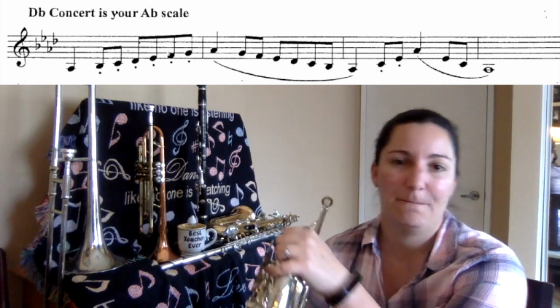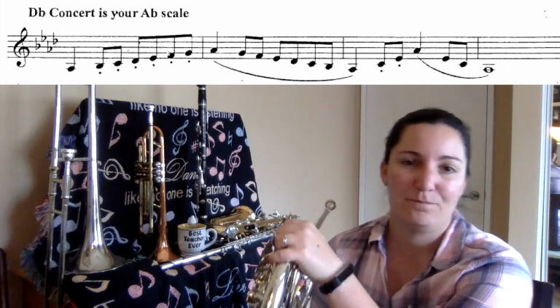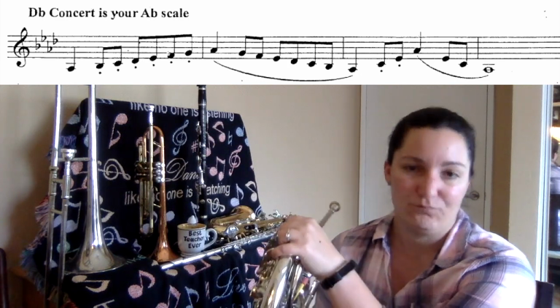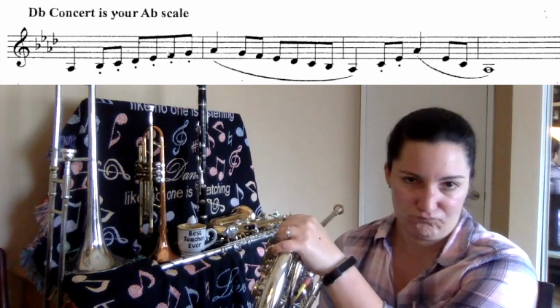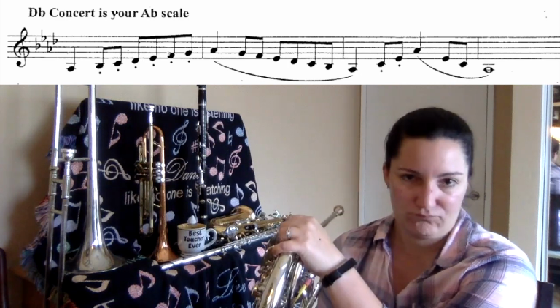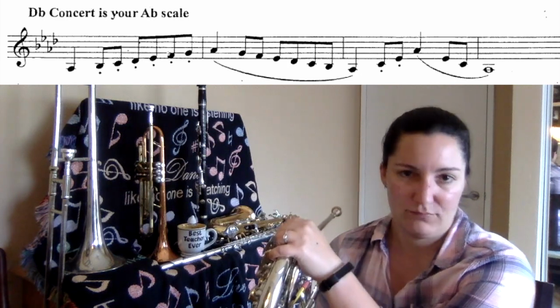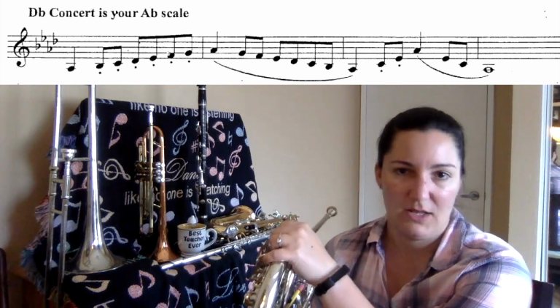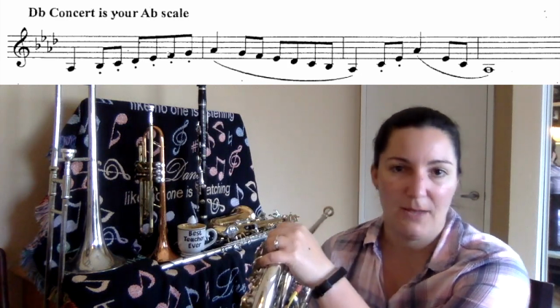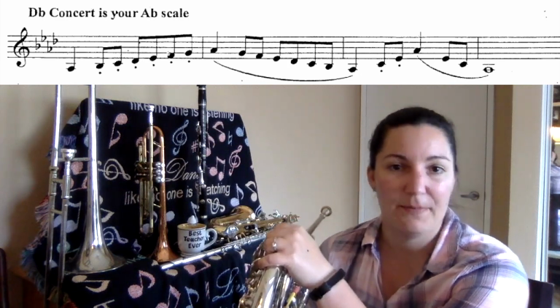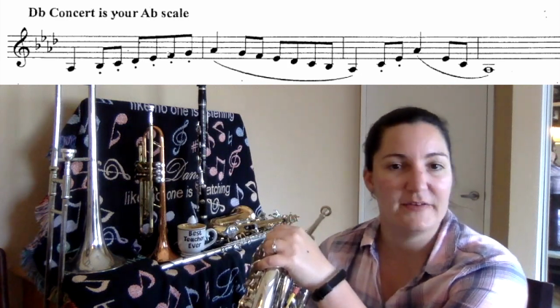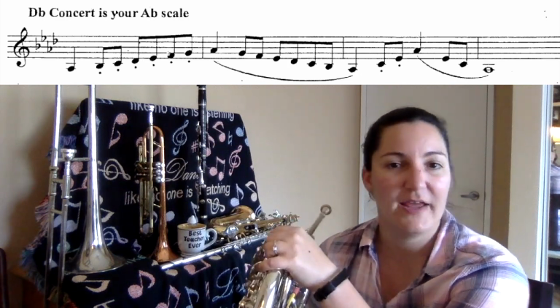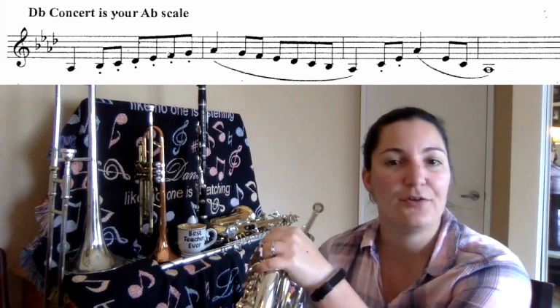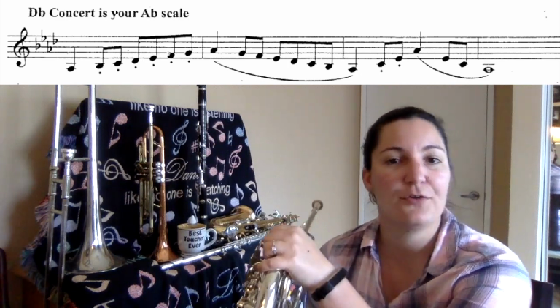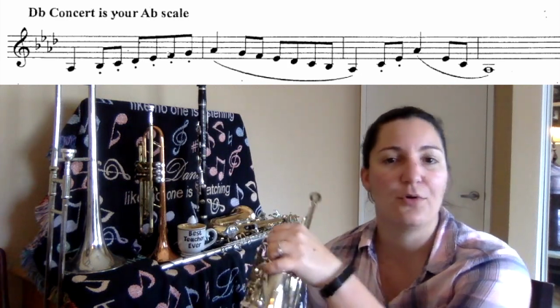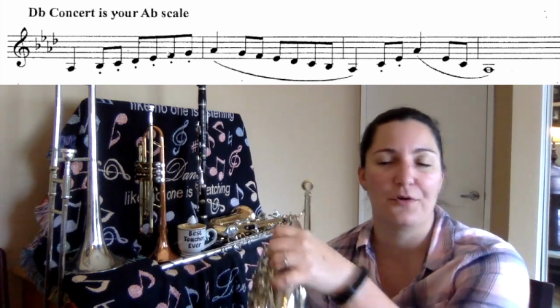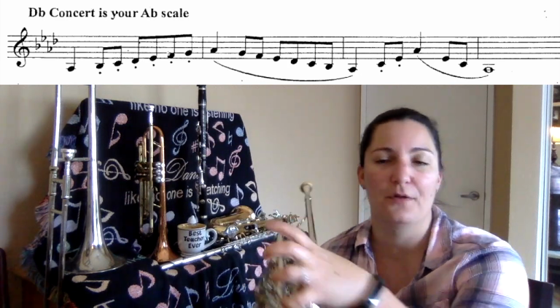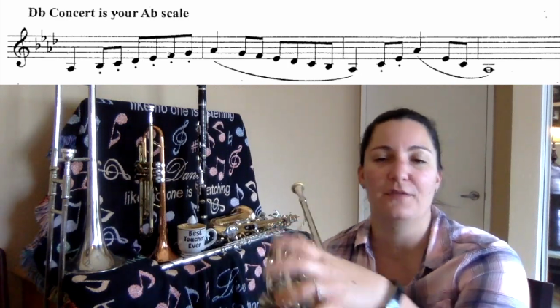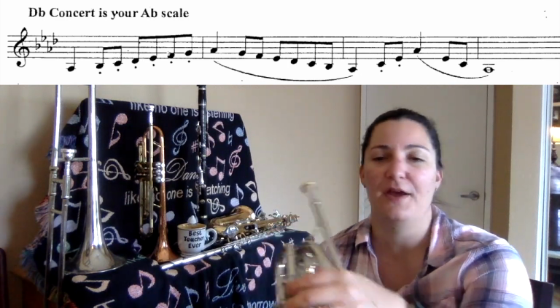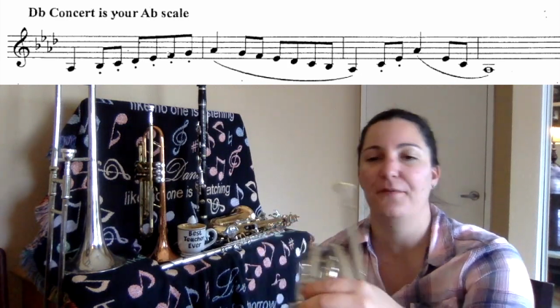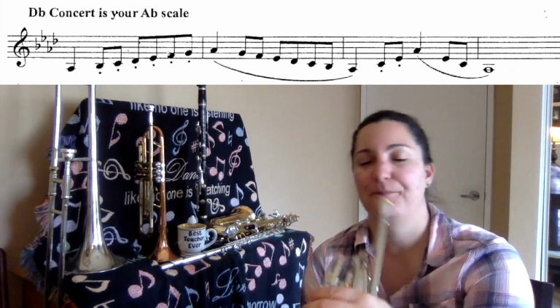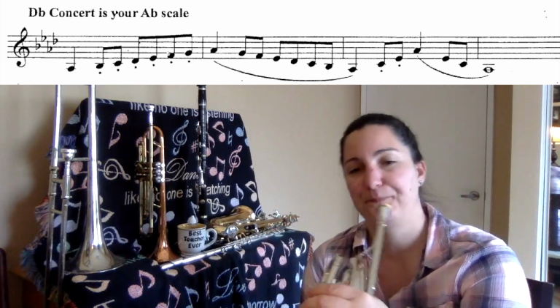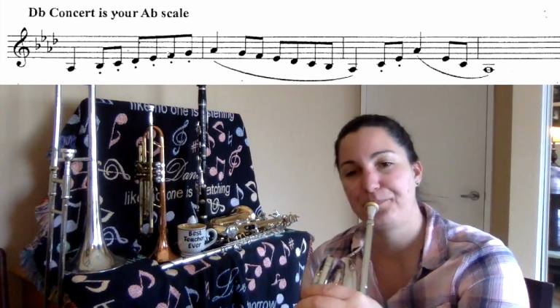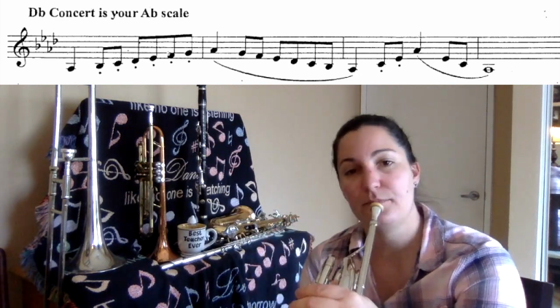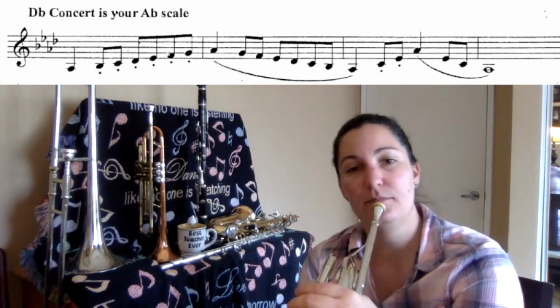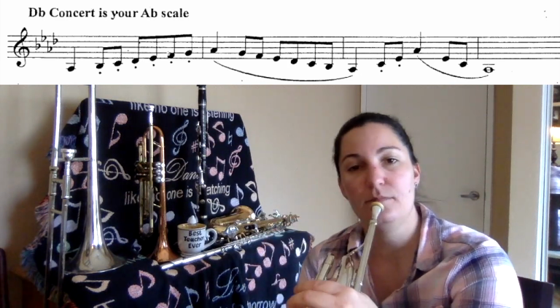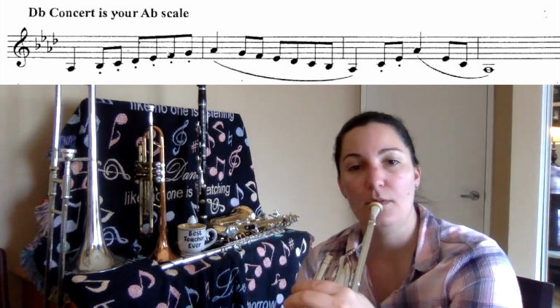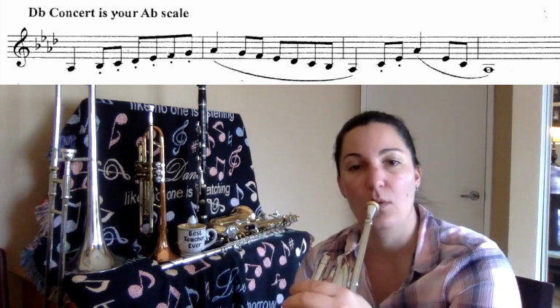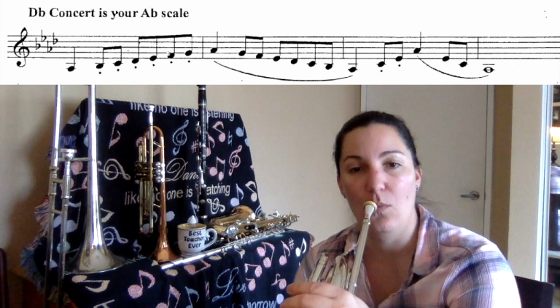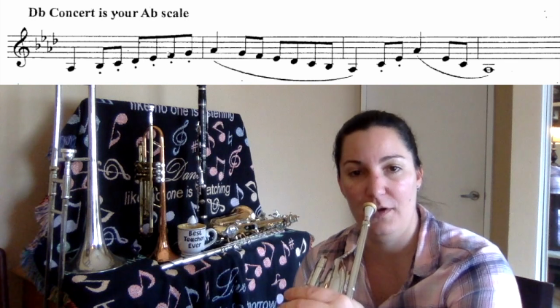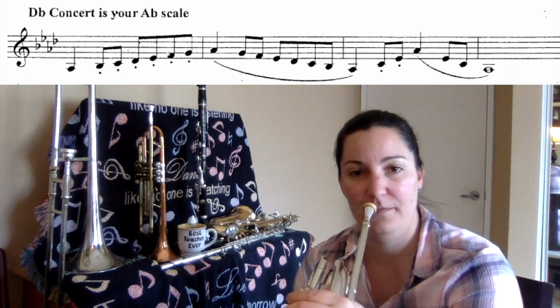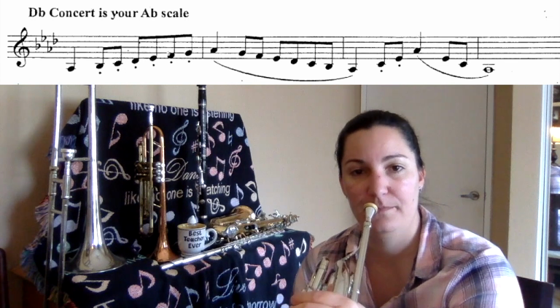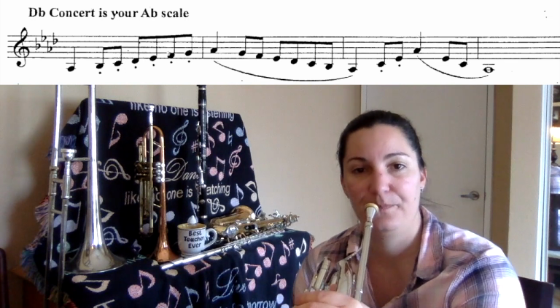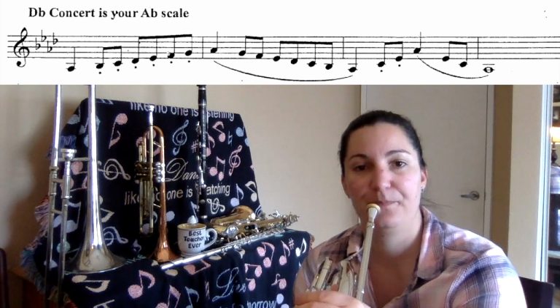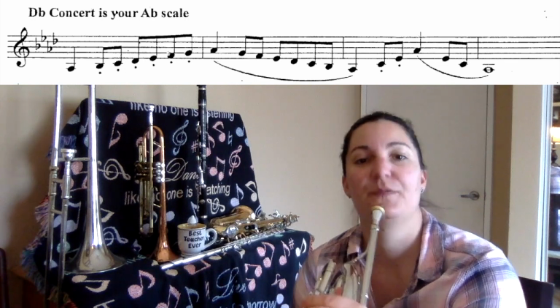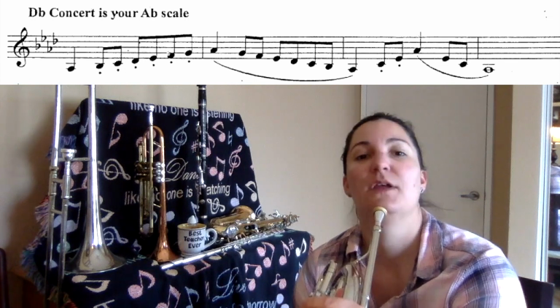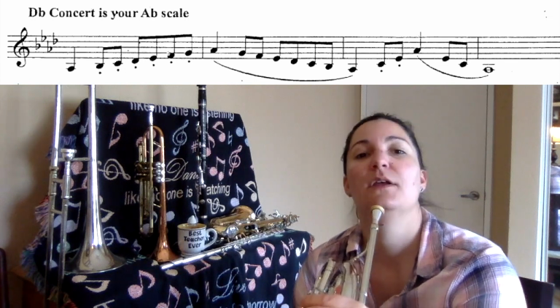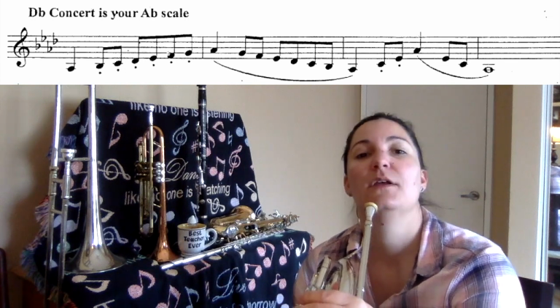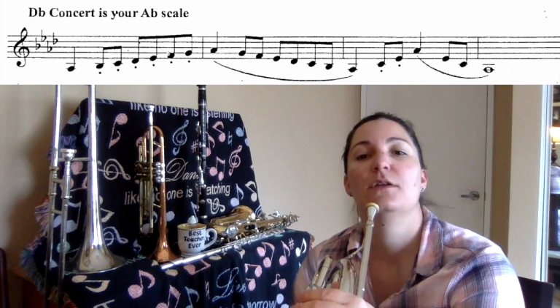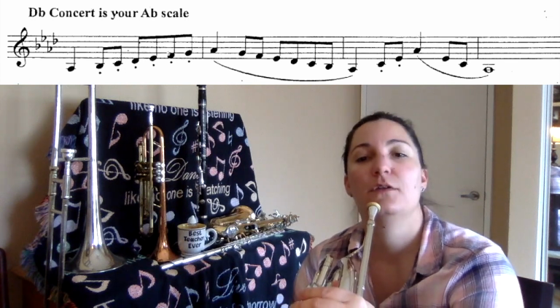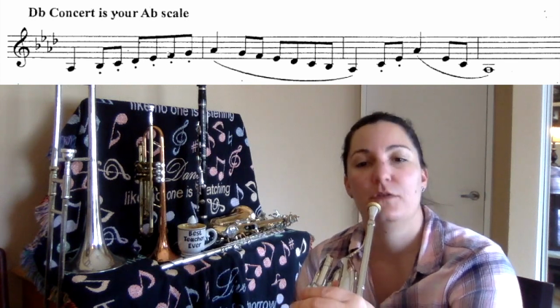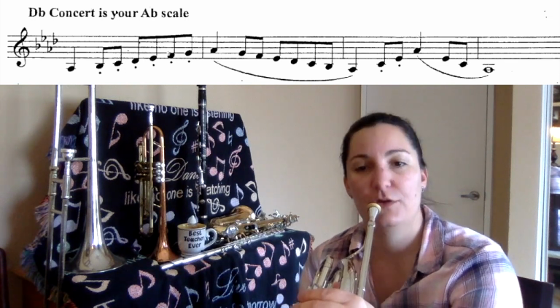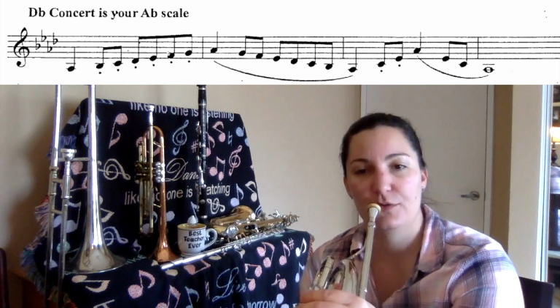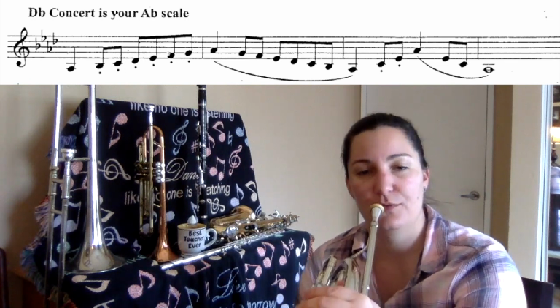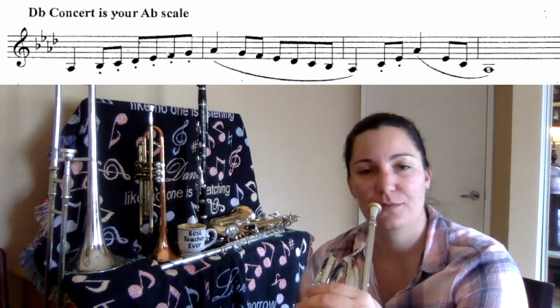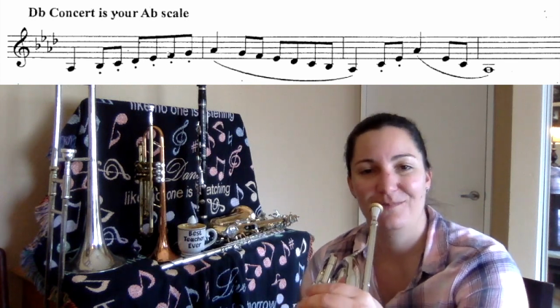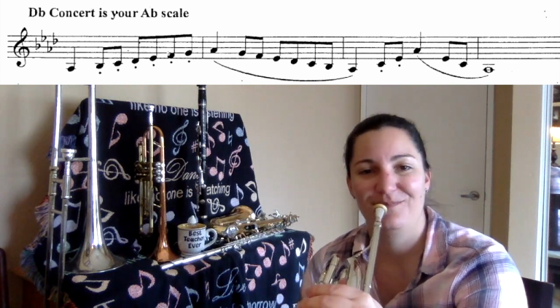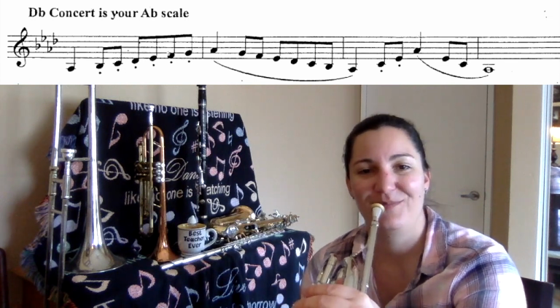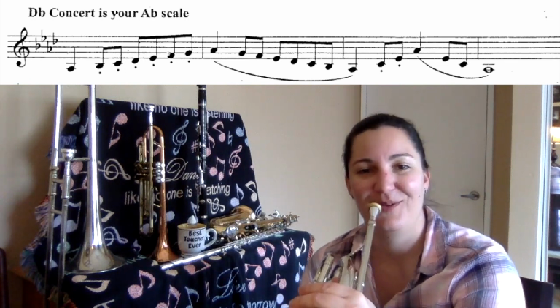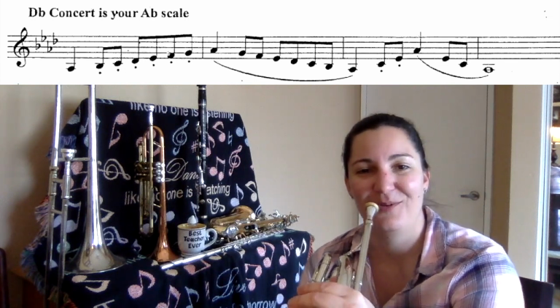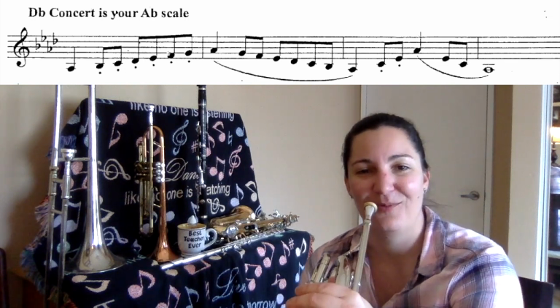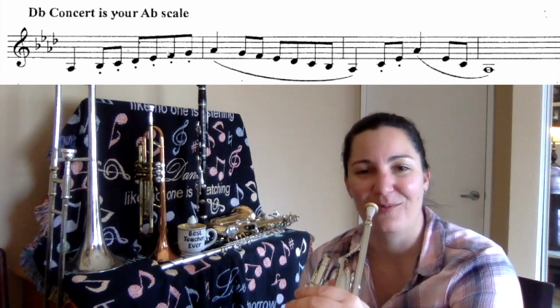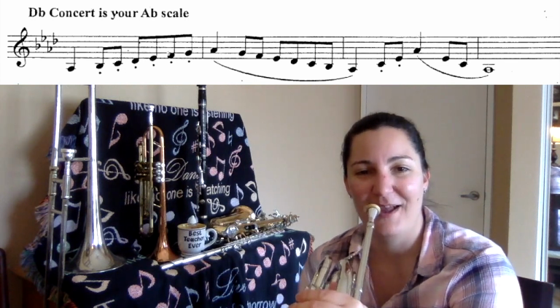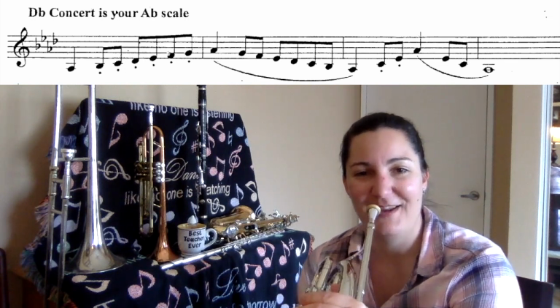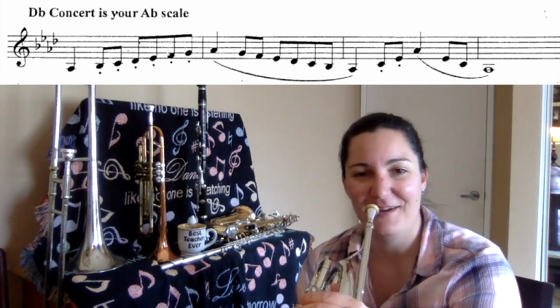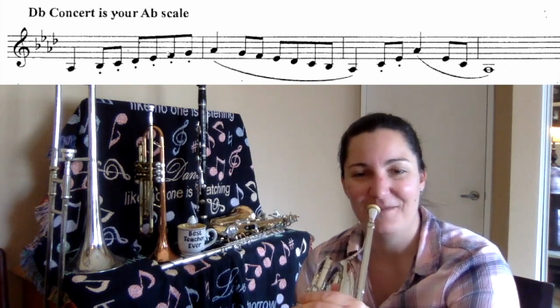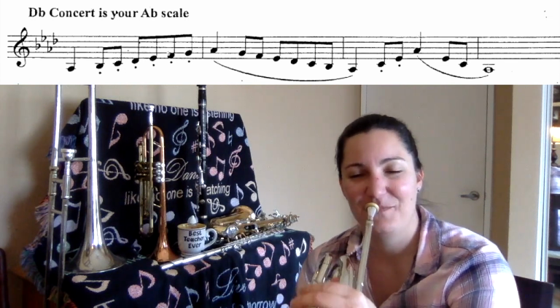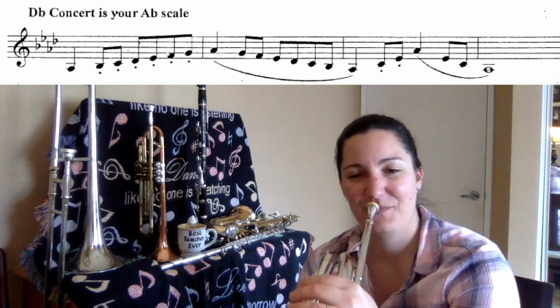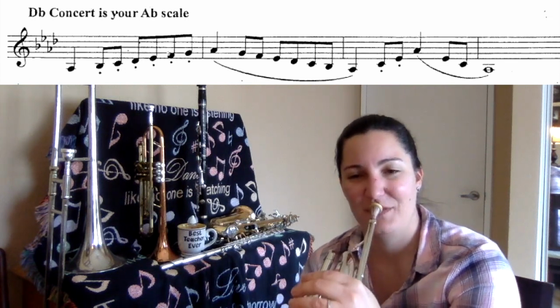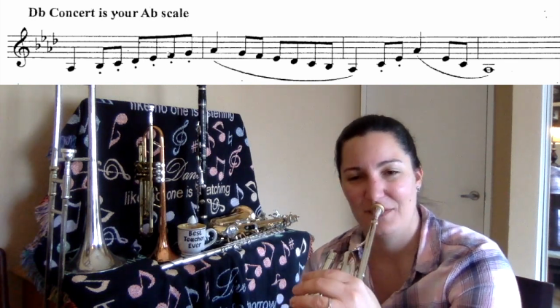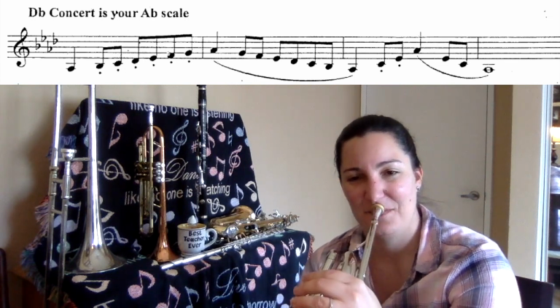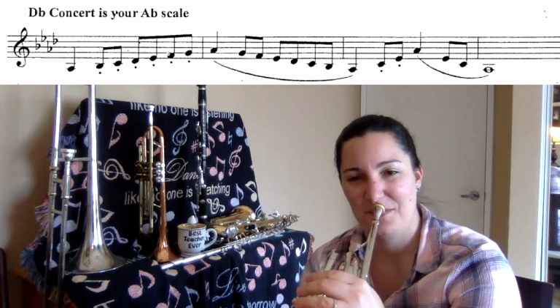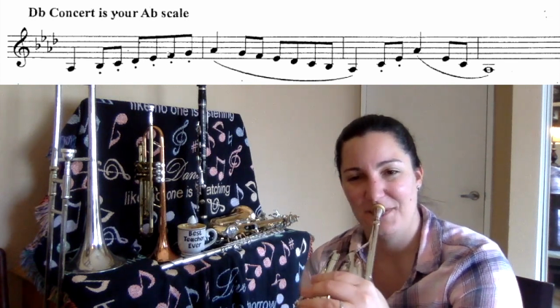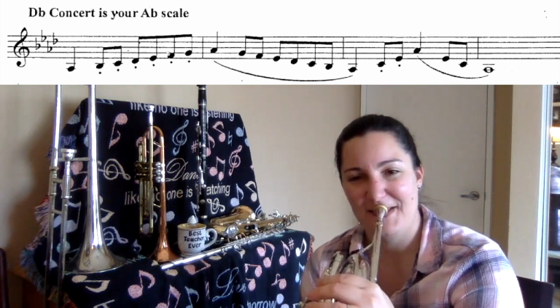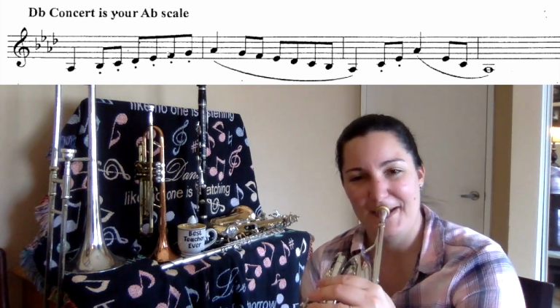Up and down in quarter notes now. One, two, ready, play.